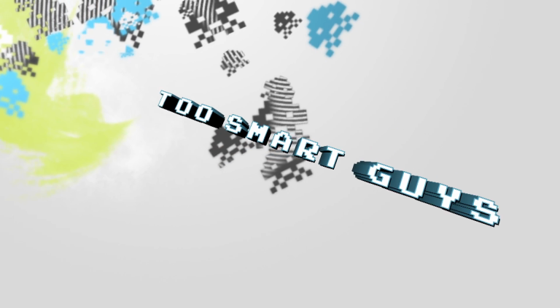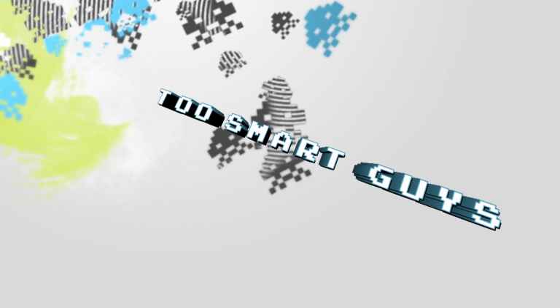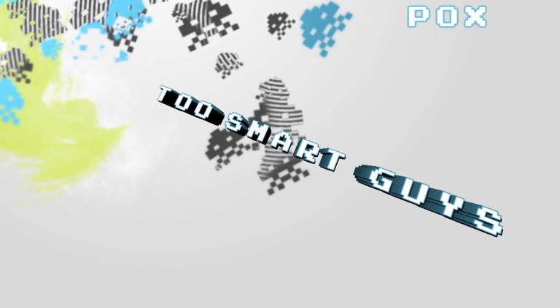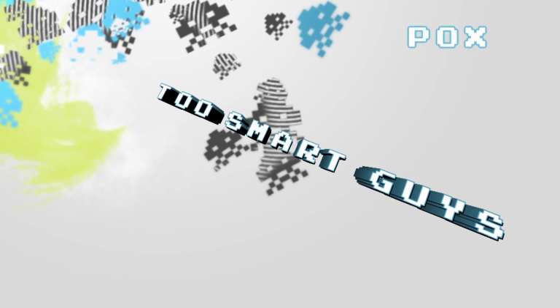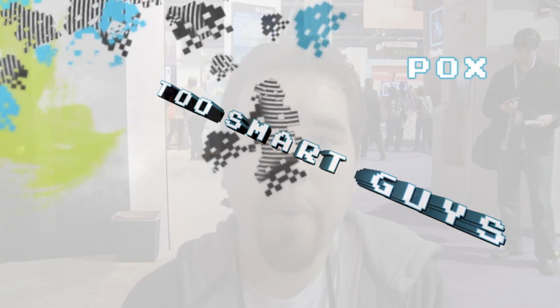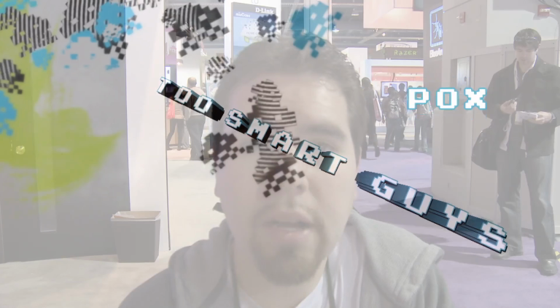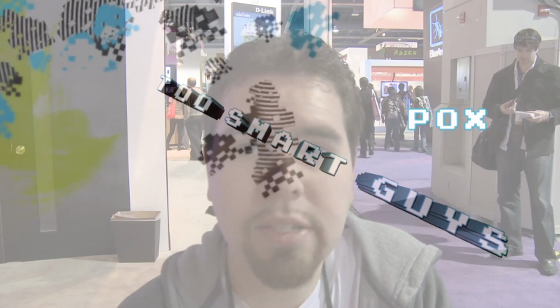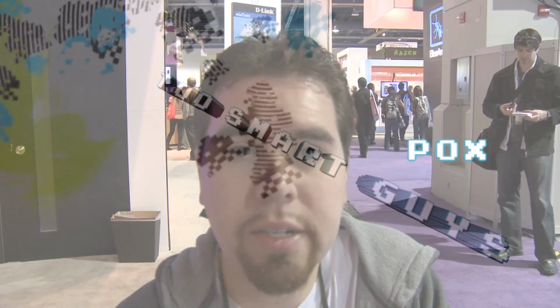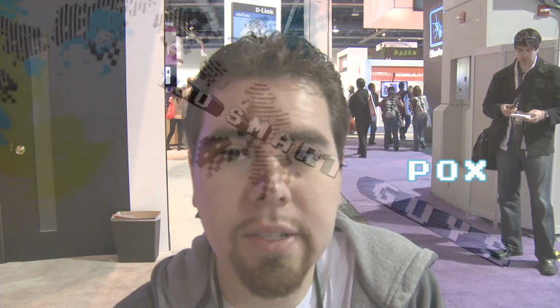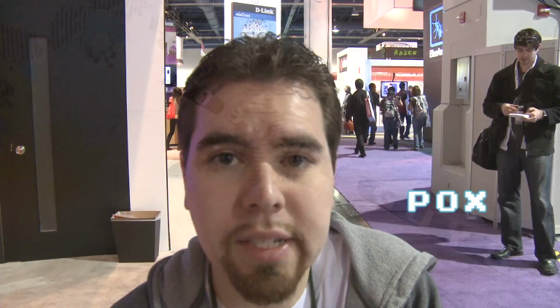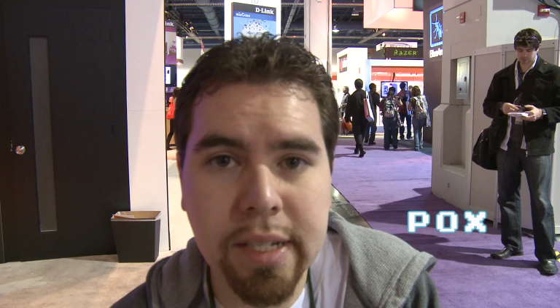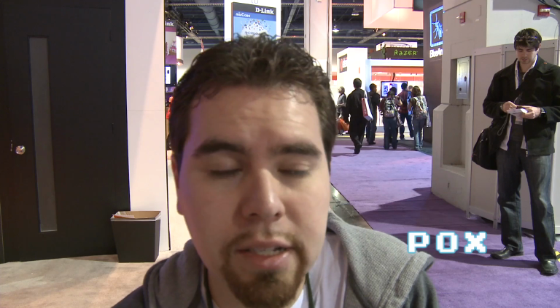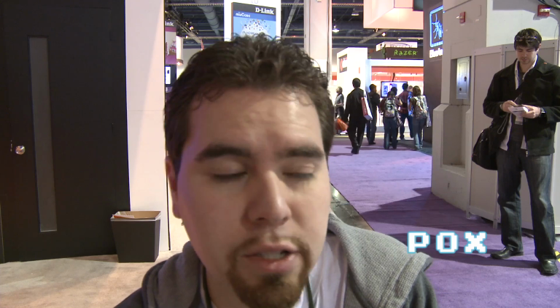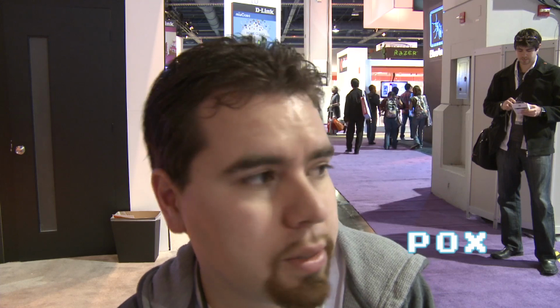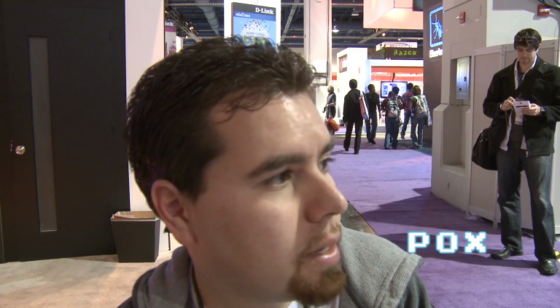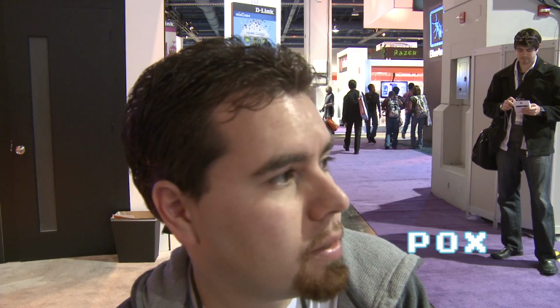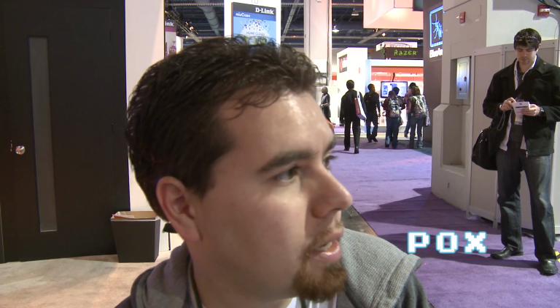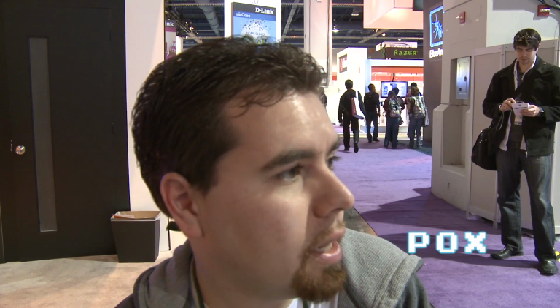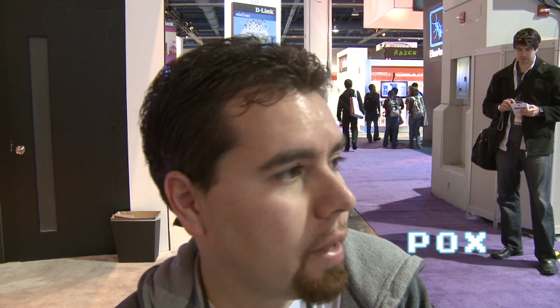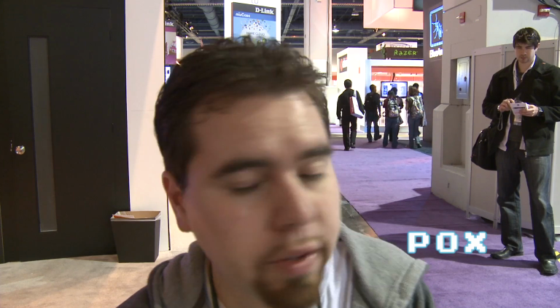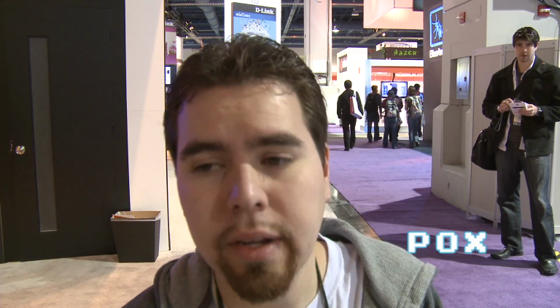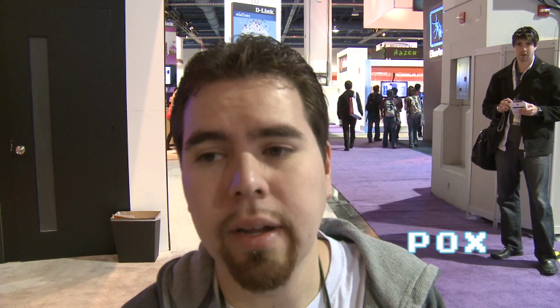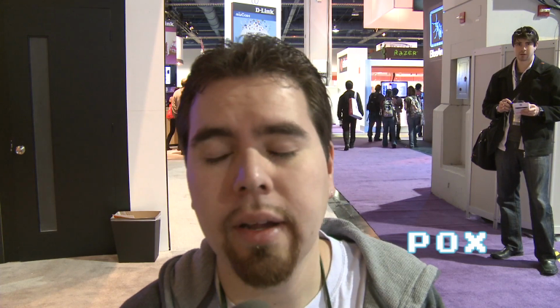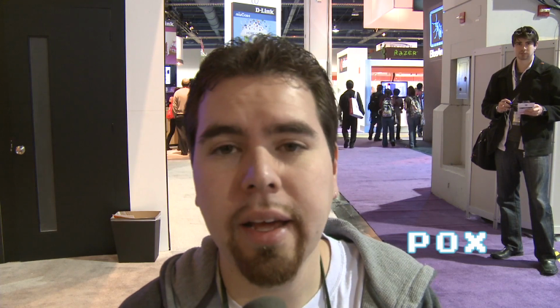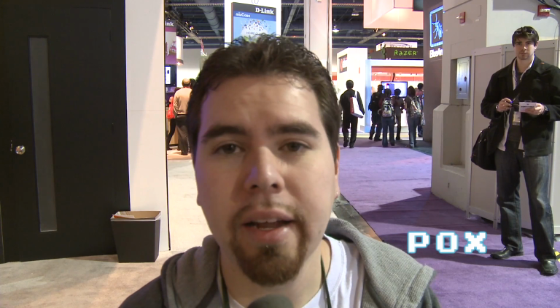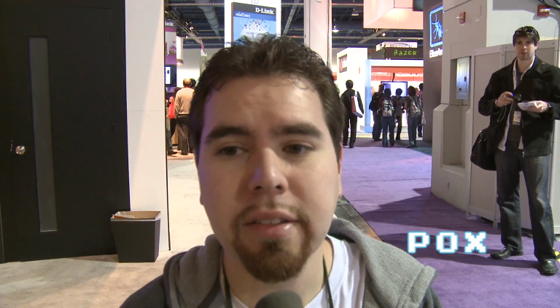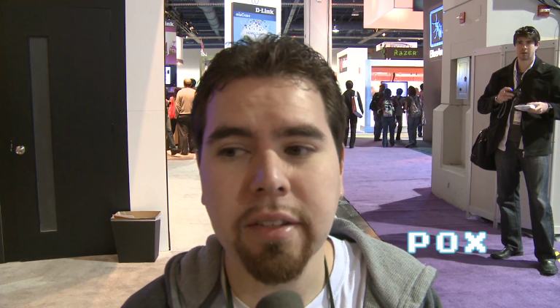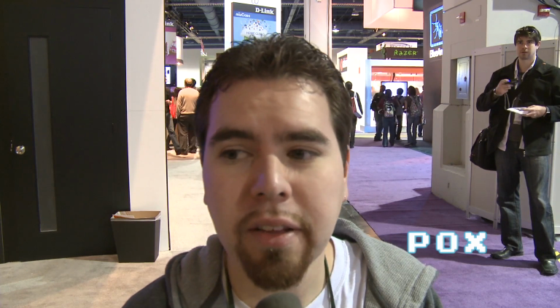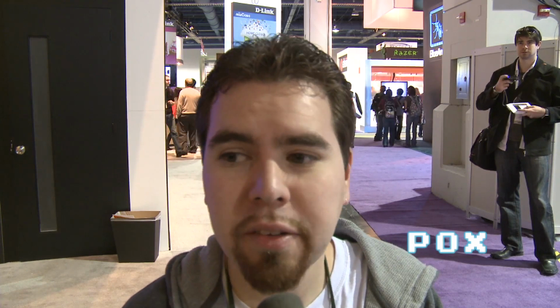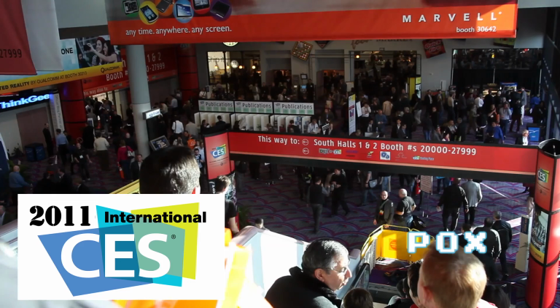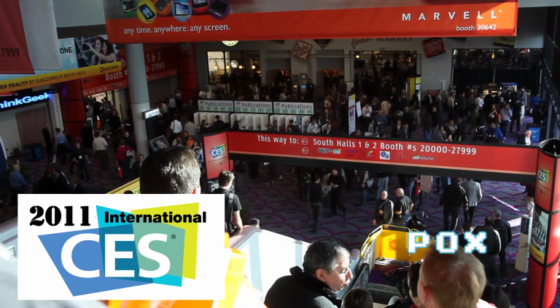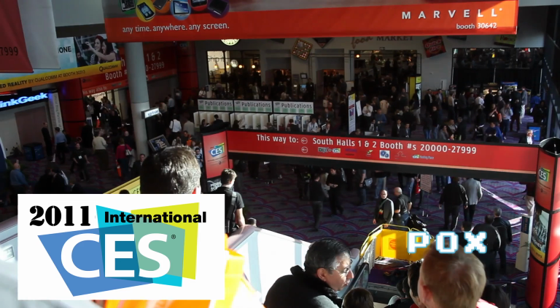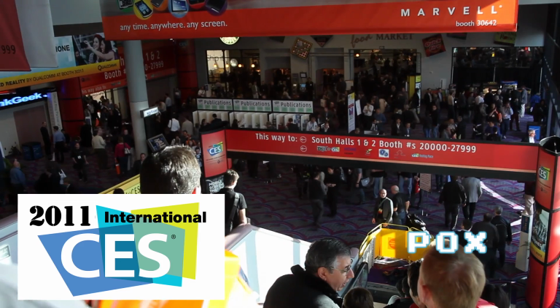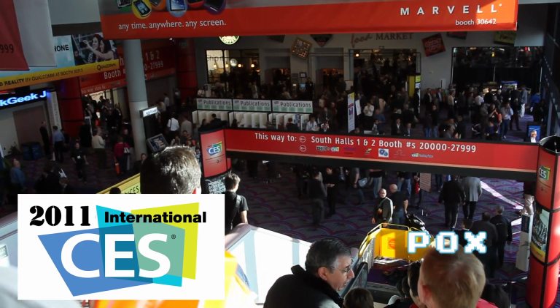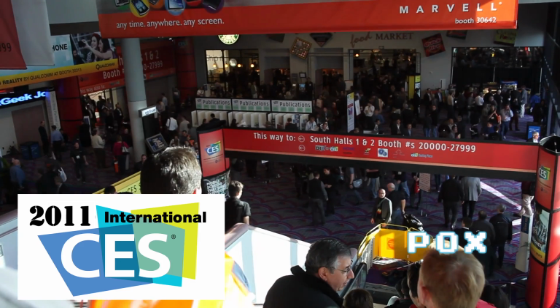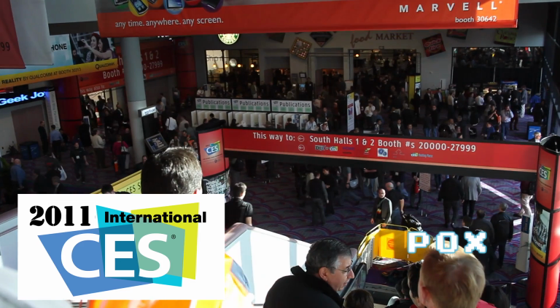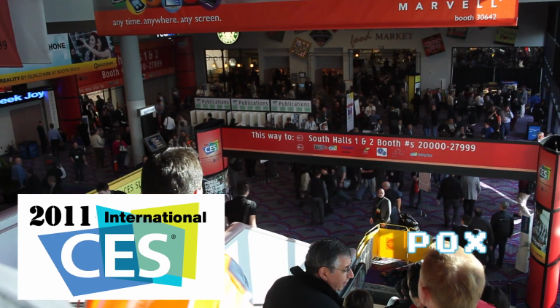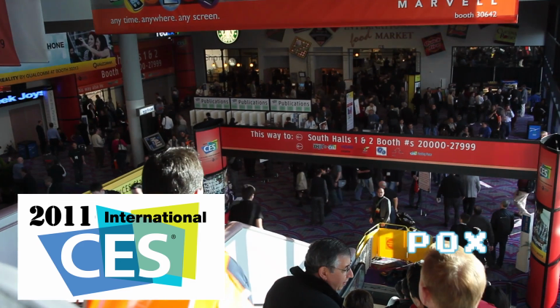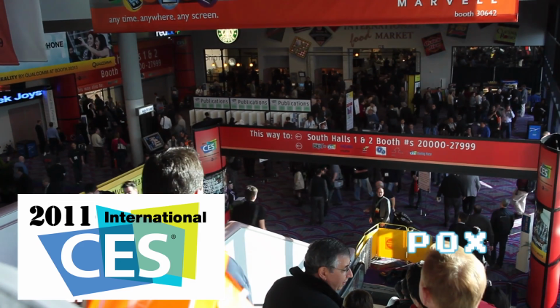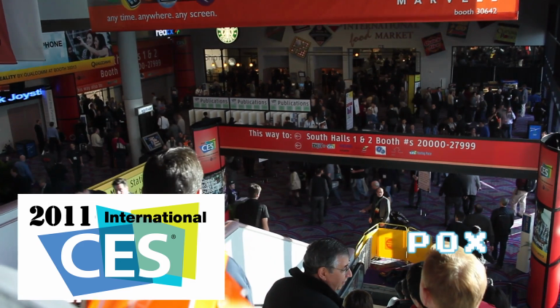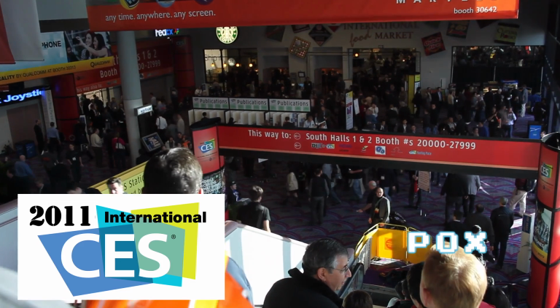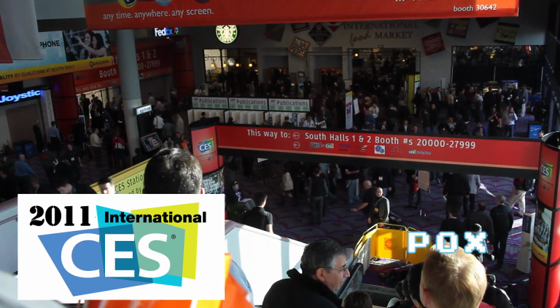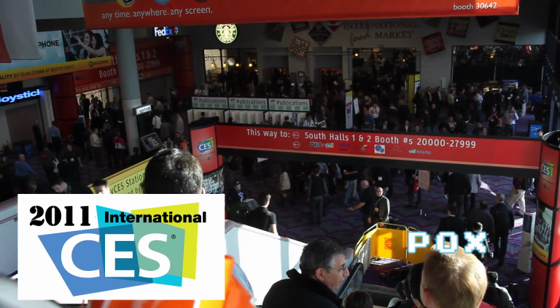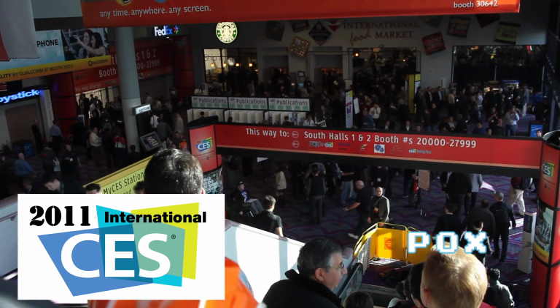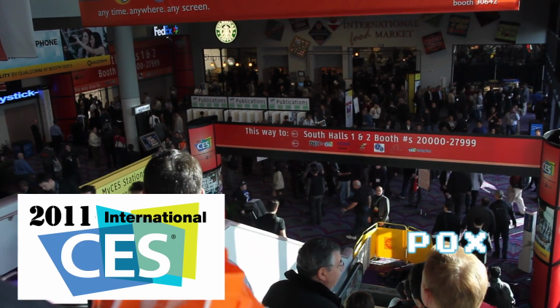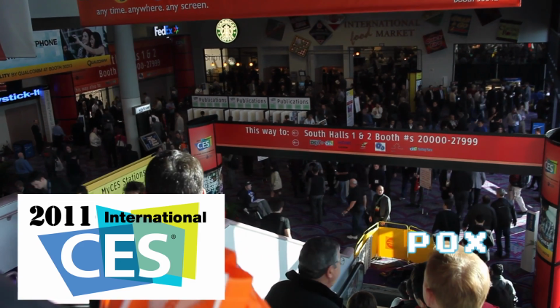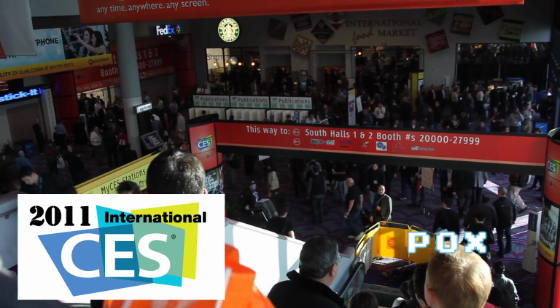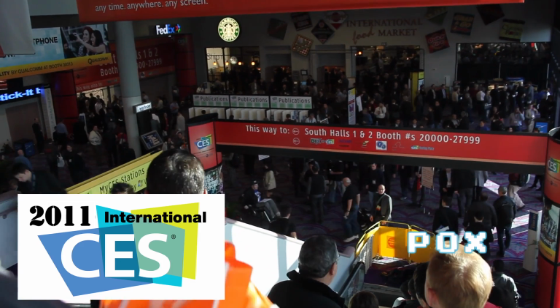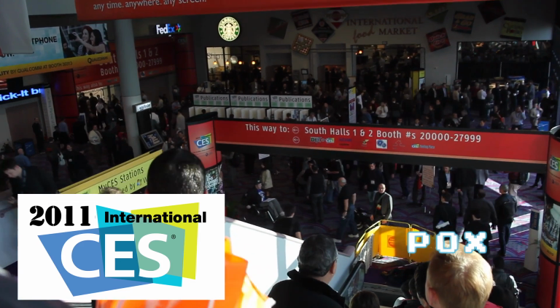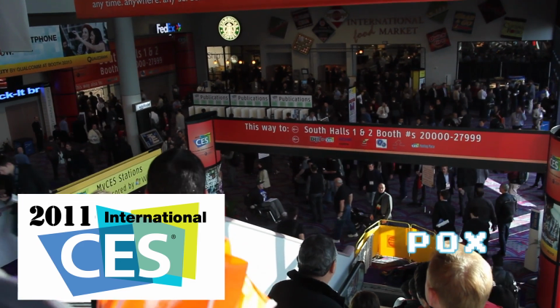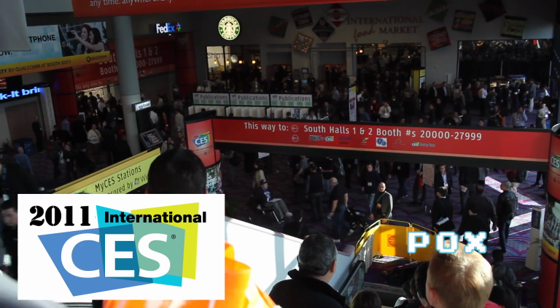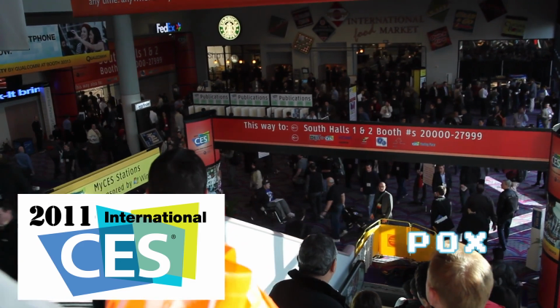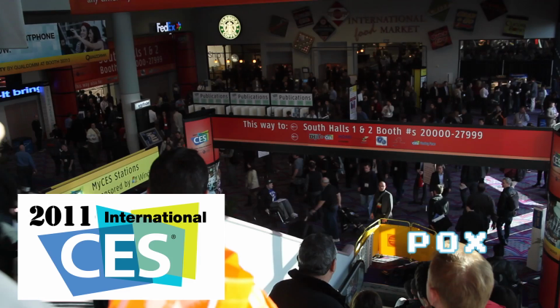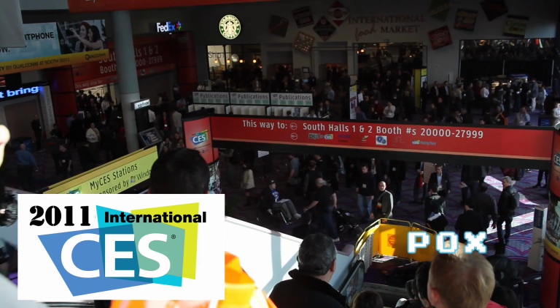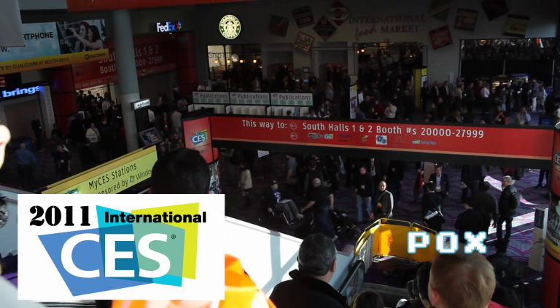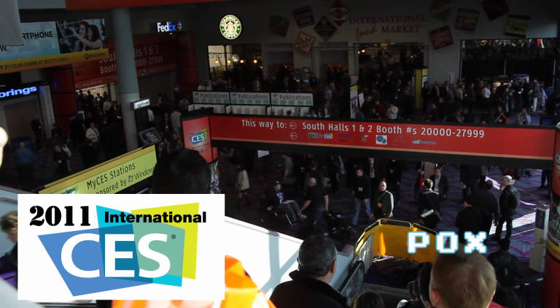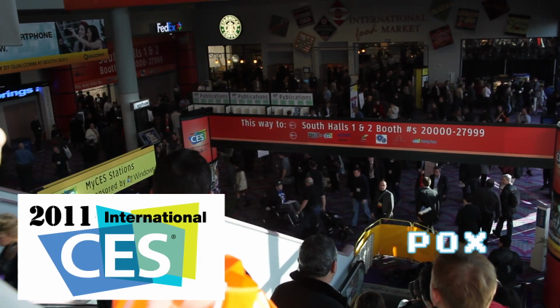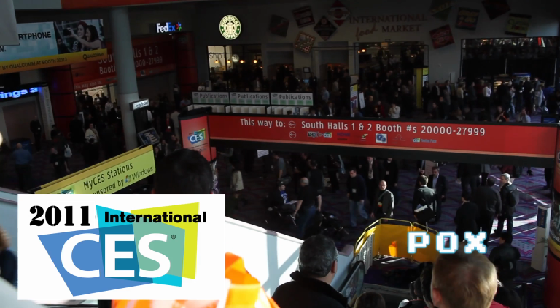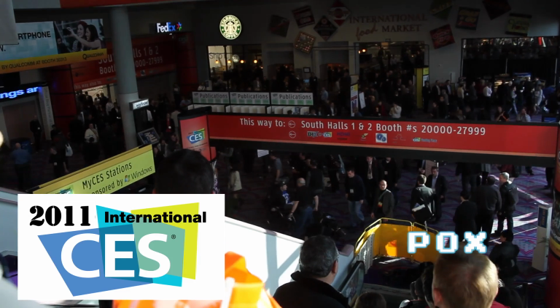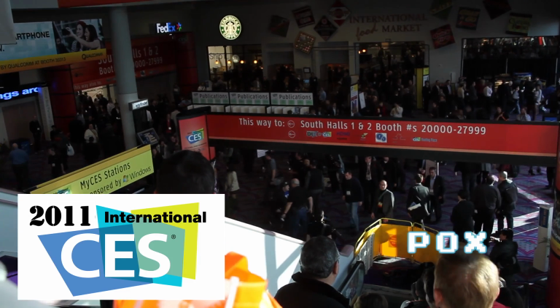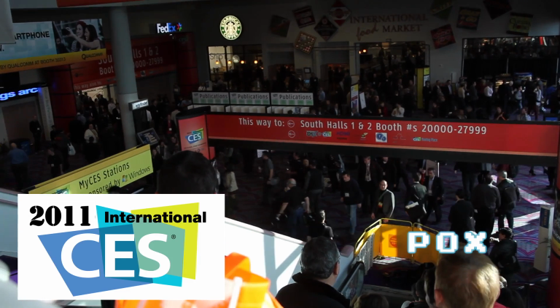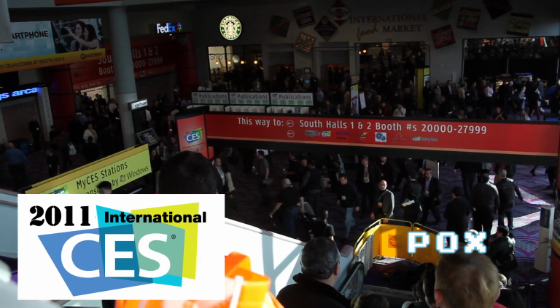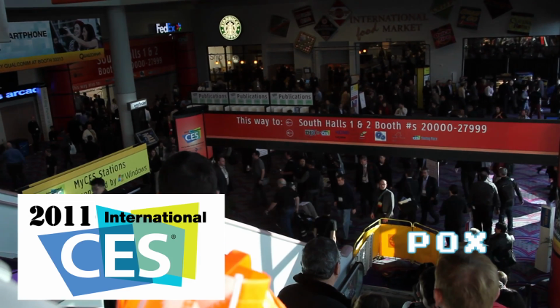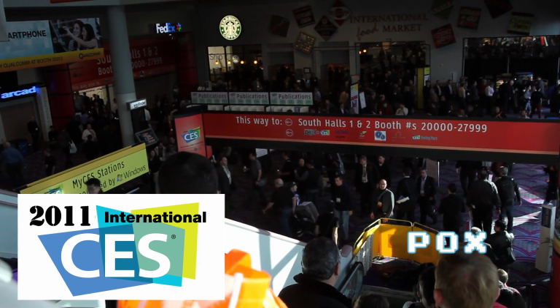Alright, Pox here at CES 2011, and it's another fun-filled day walking the floor. Take a look at some of the more interesting things that I found.